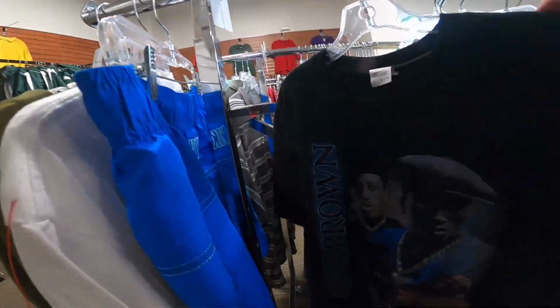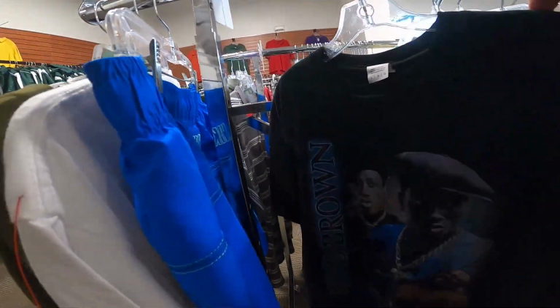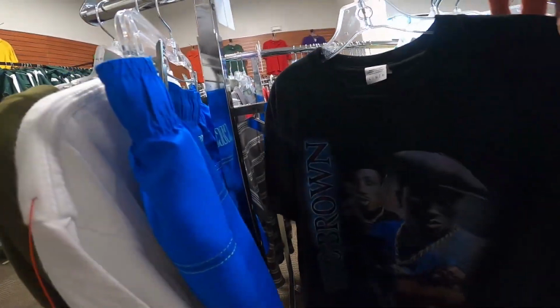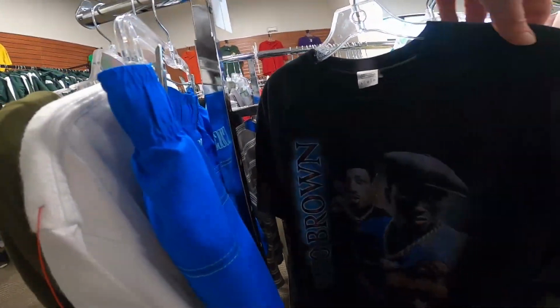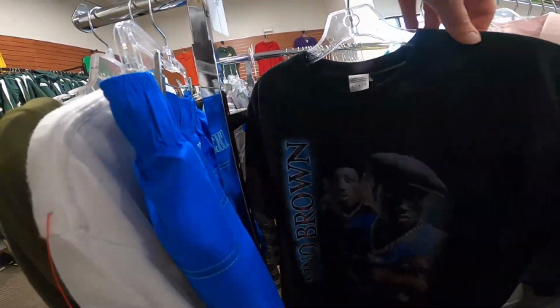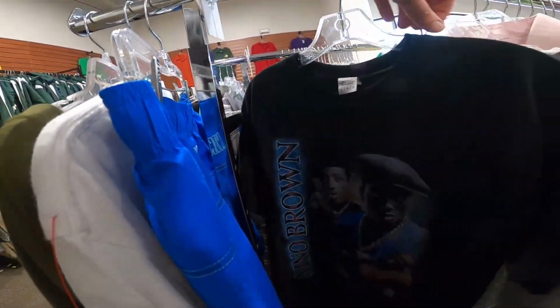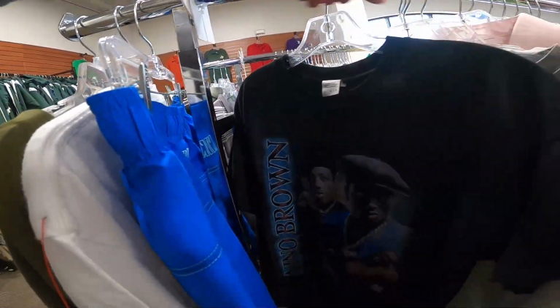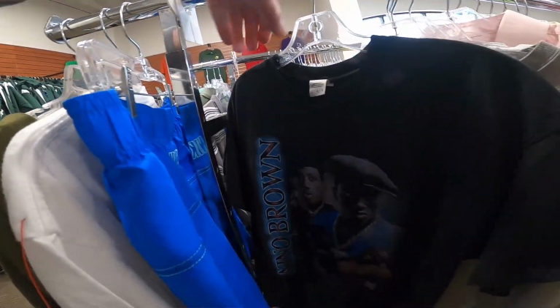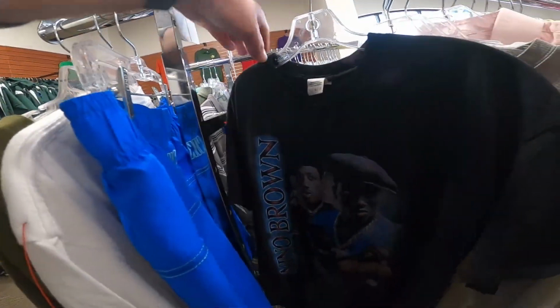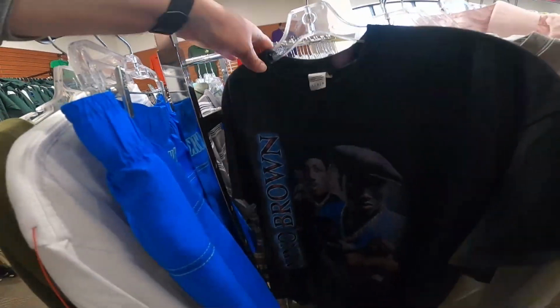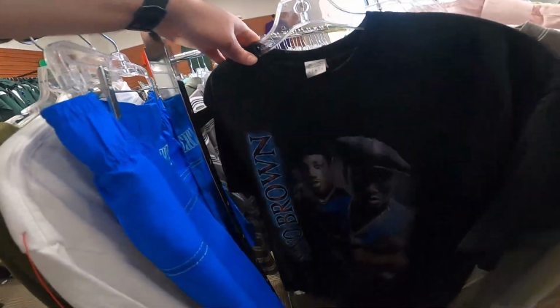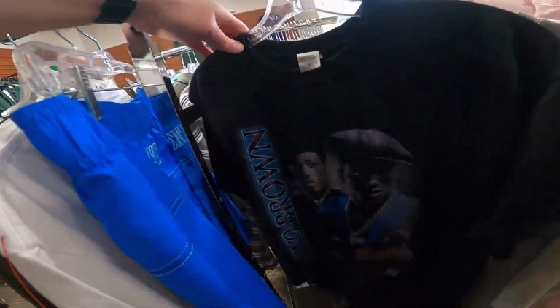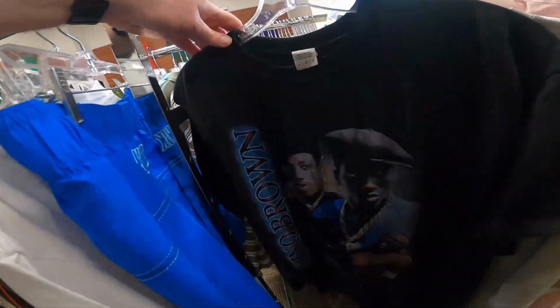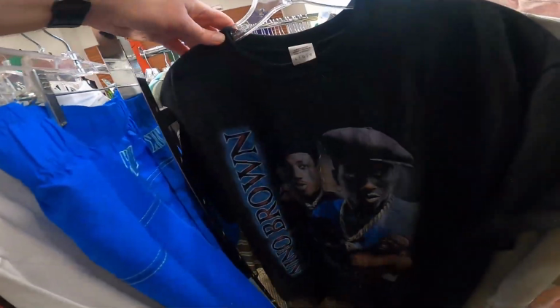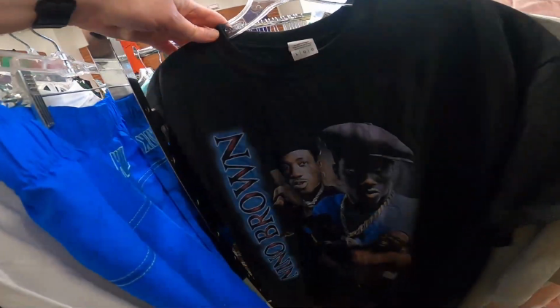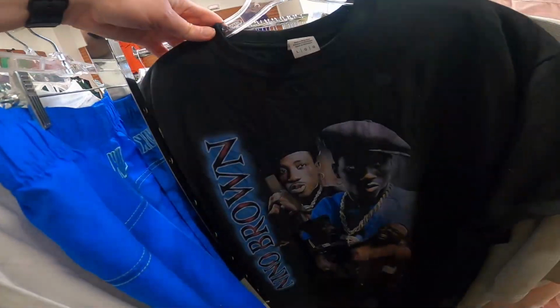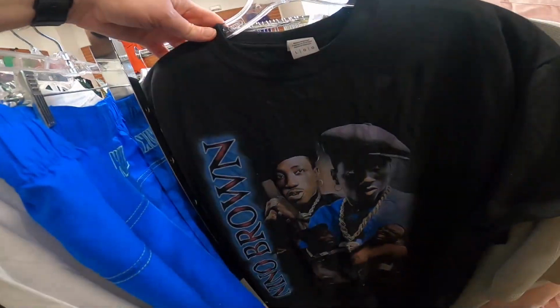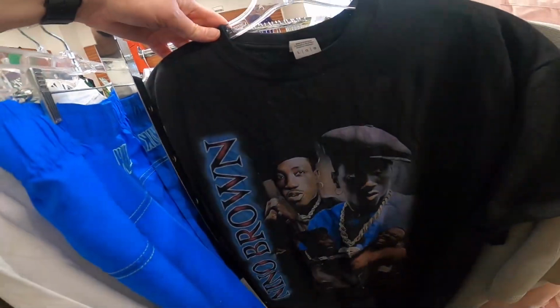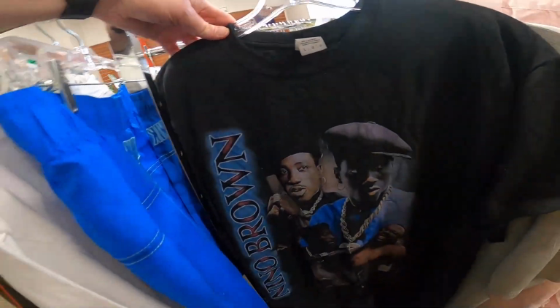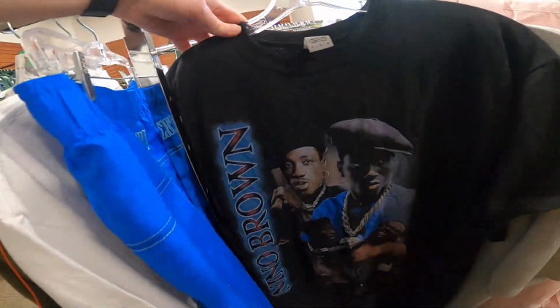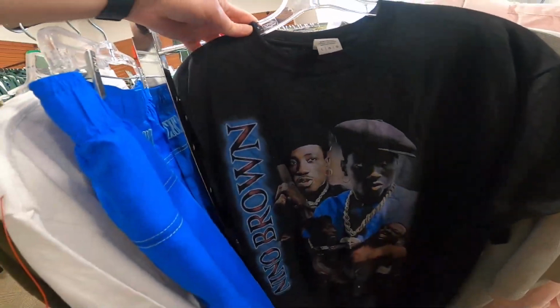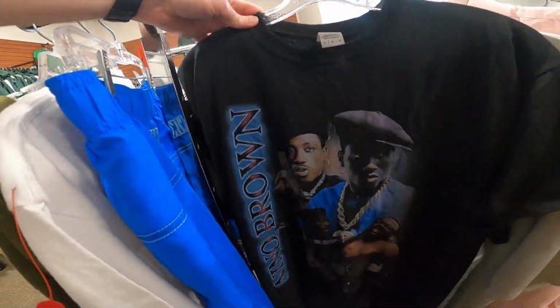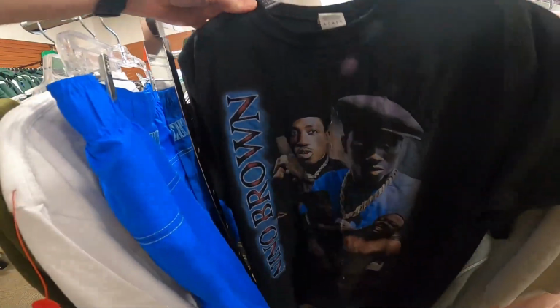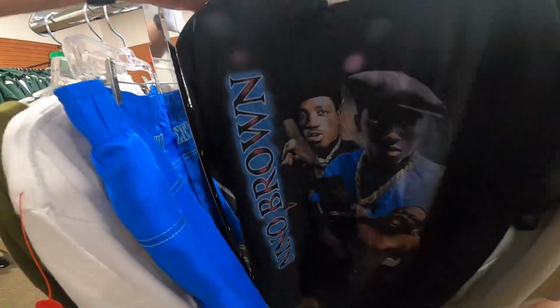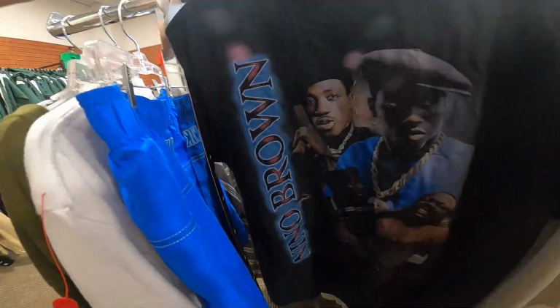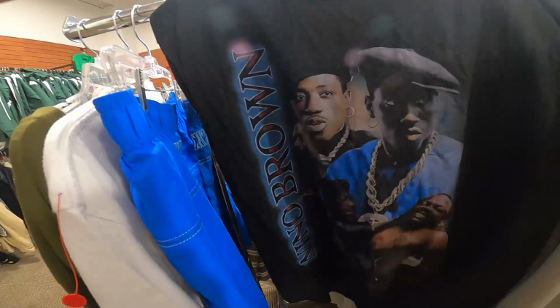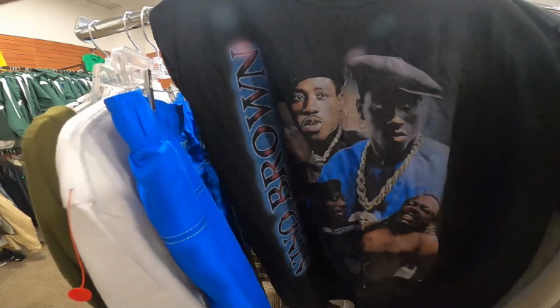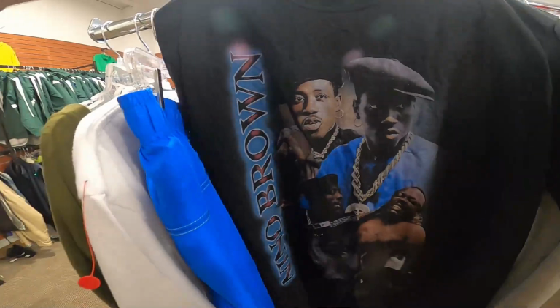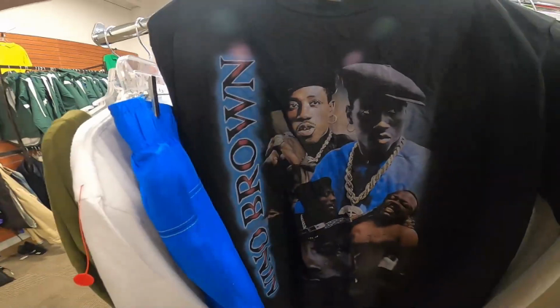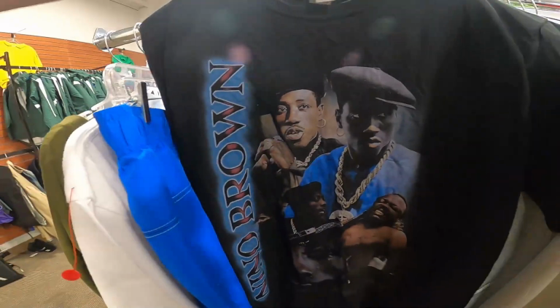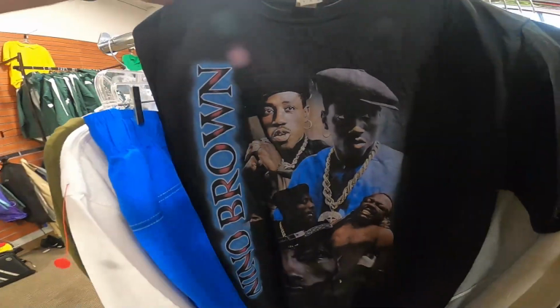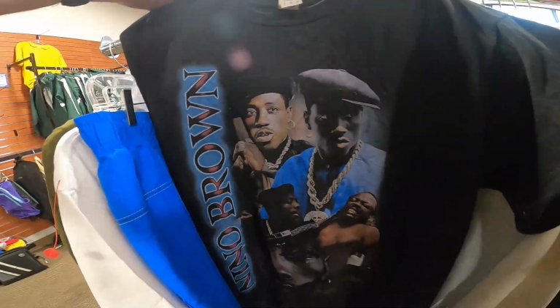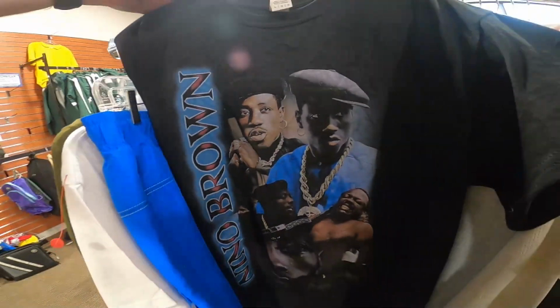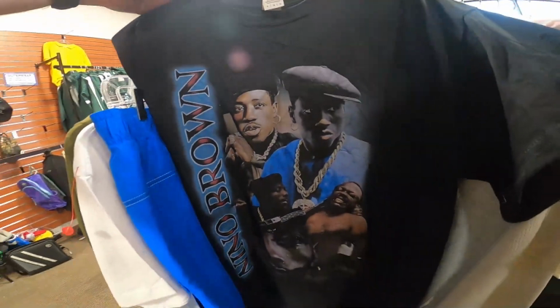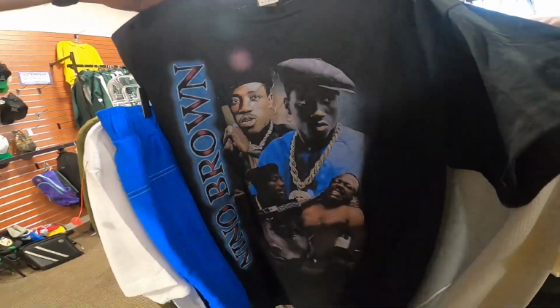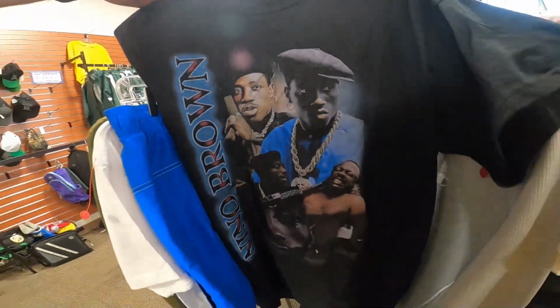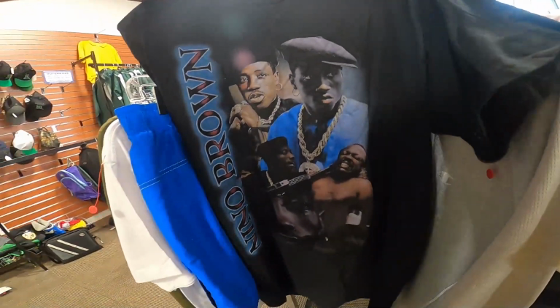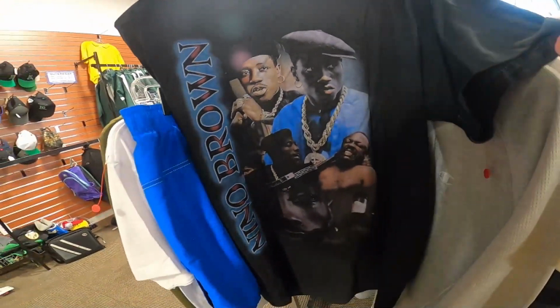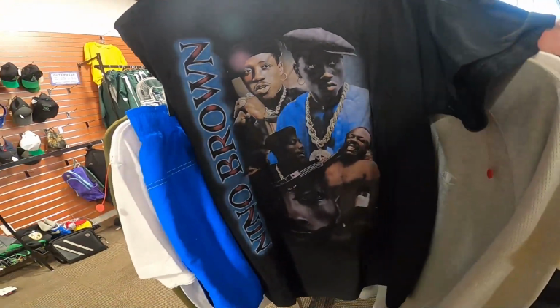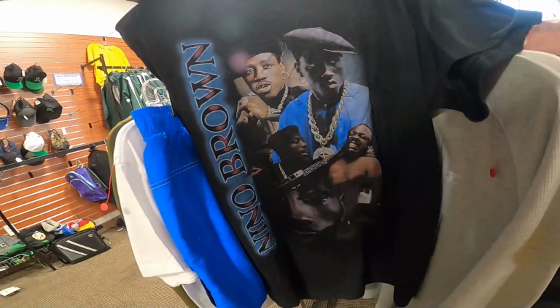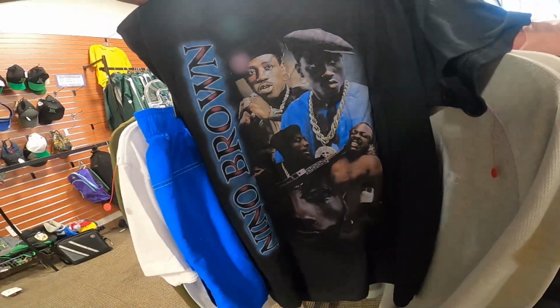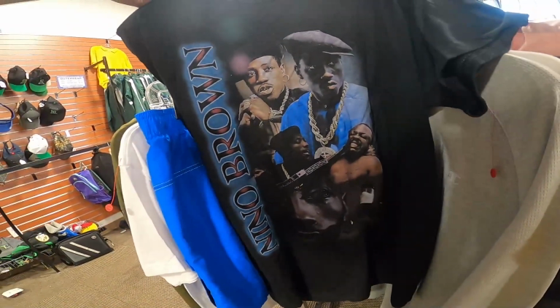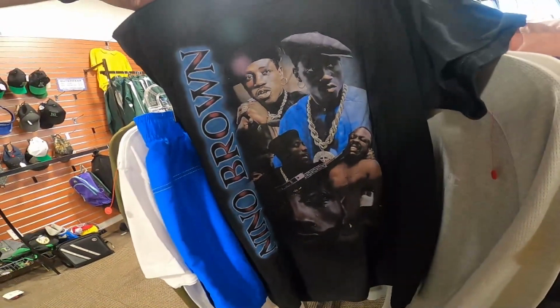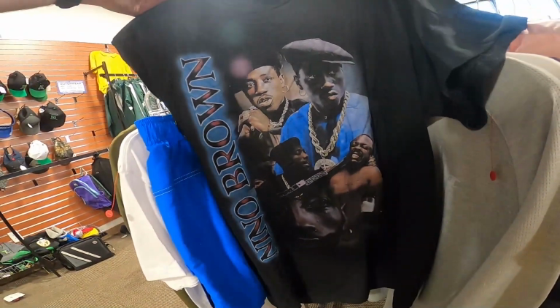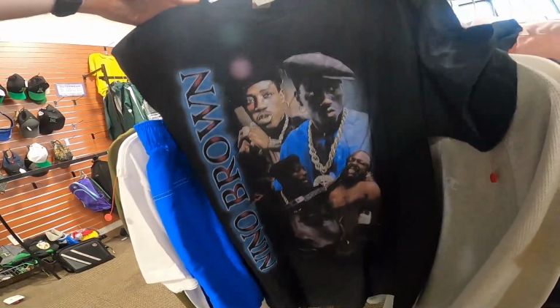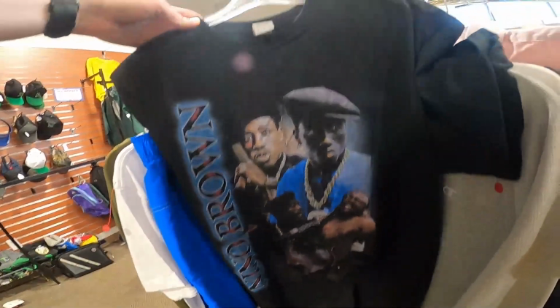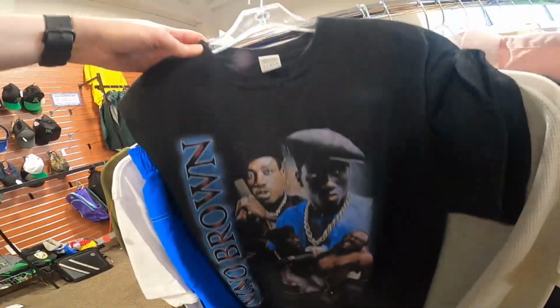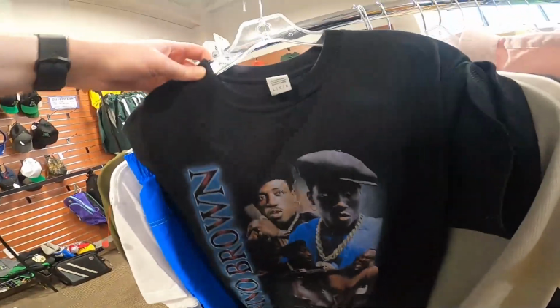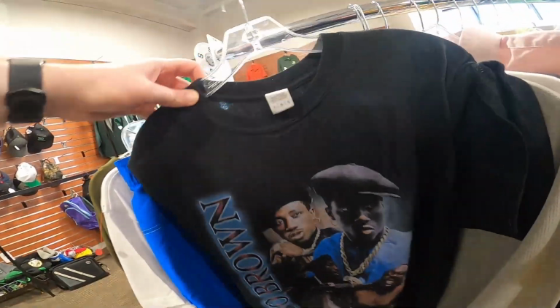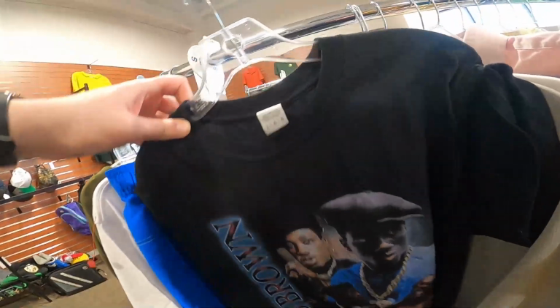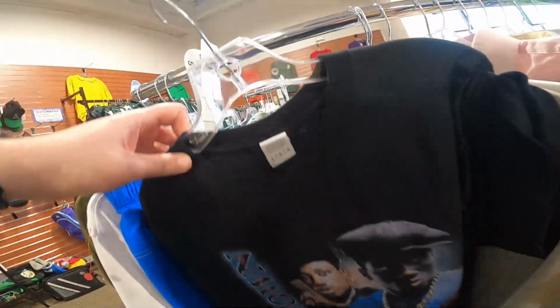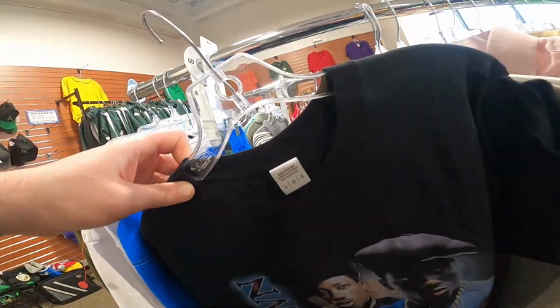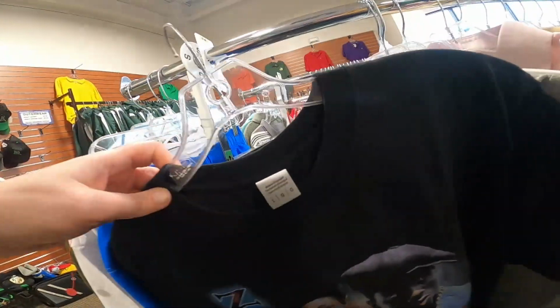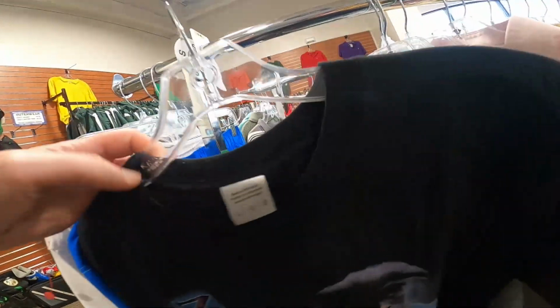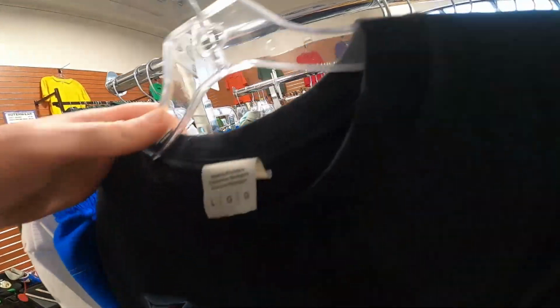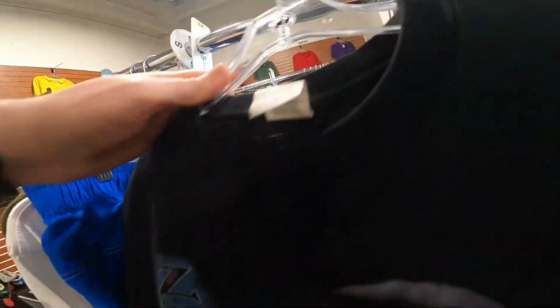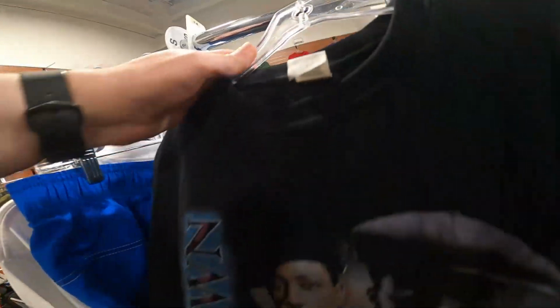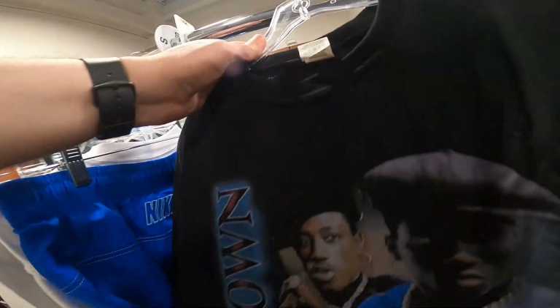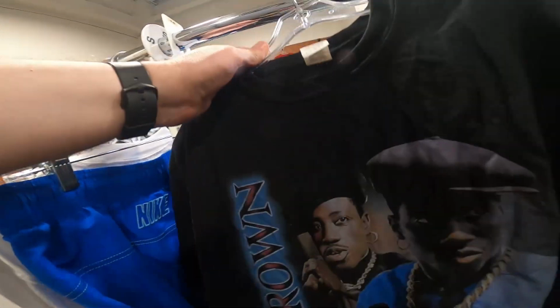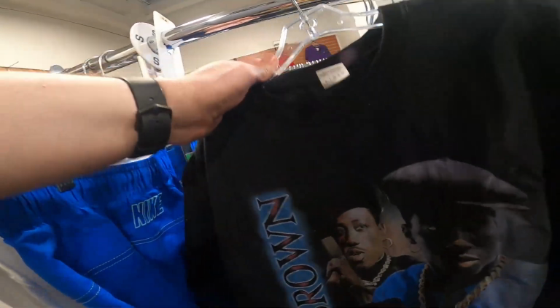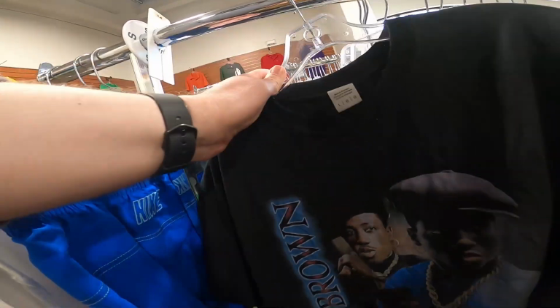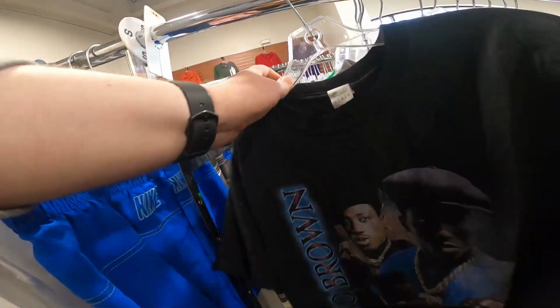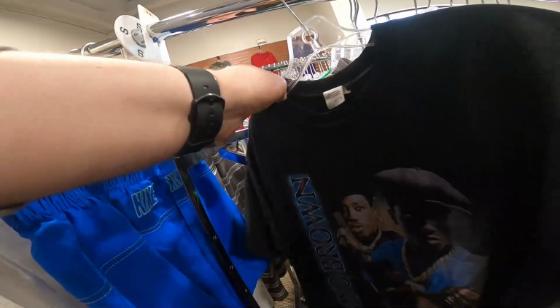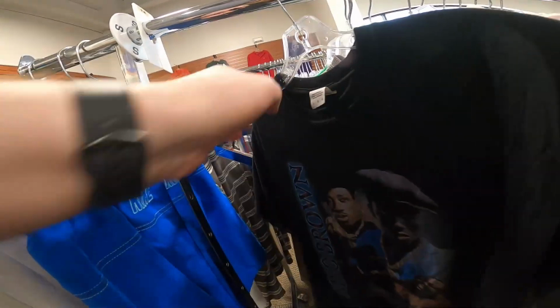Here's a random shirt — Nino Brown. I looked it up, I never heard of him, not really worth money. But let me show you all the treasure I did find today. I'm going to make some really good profit.